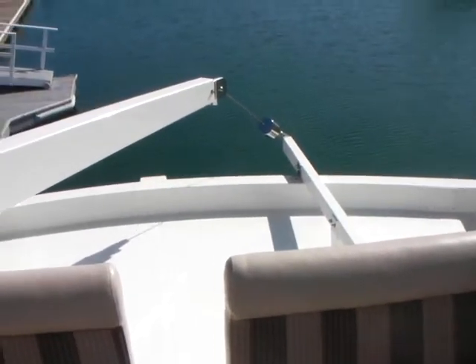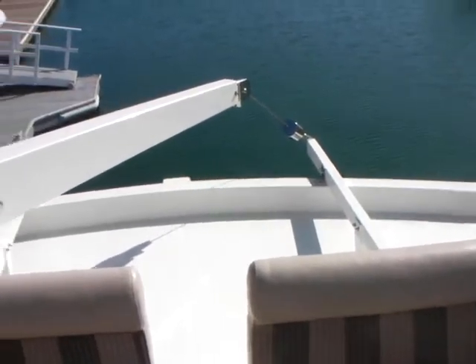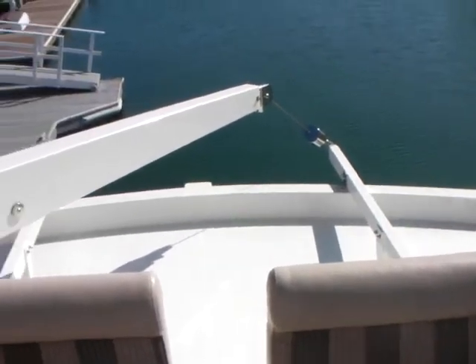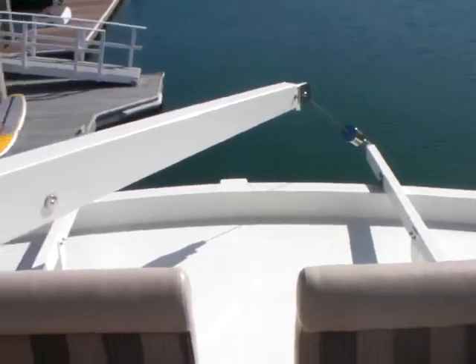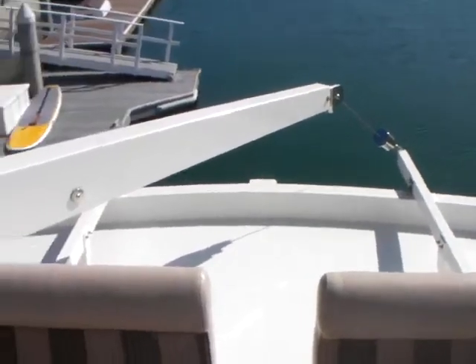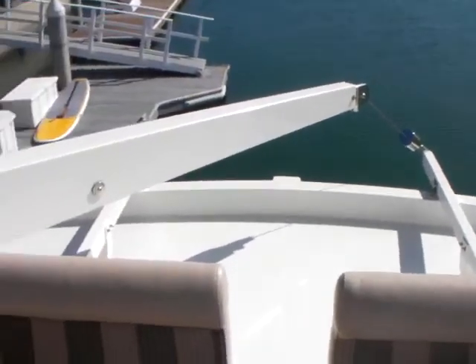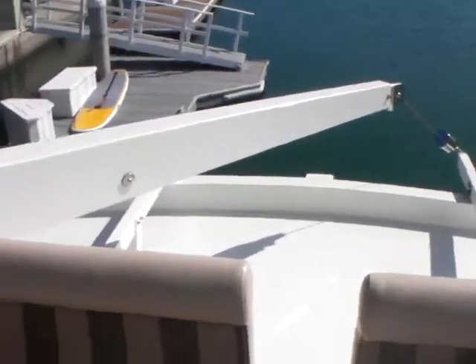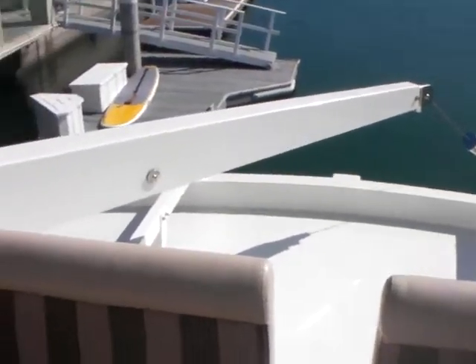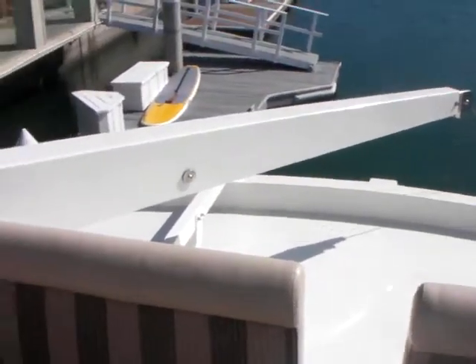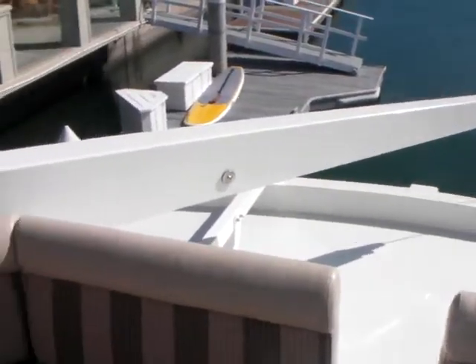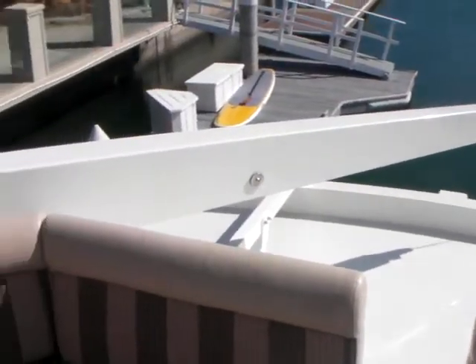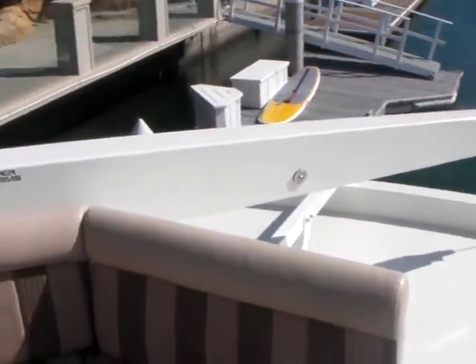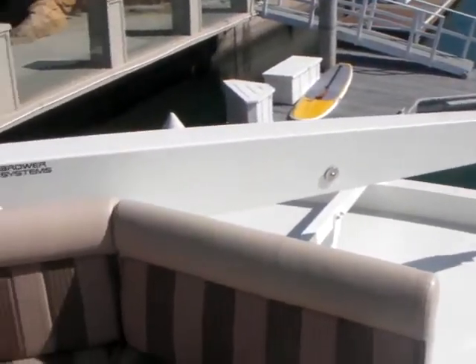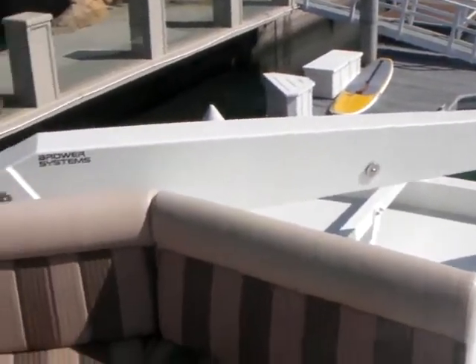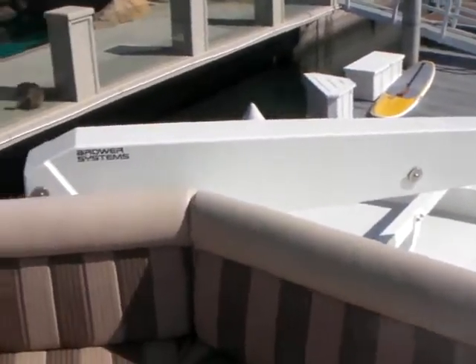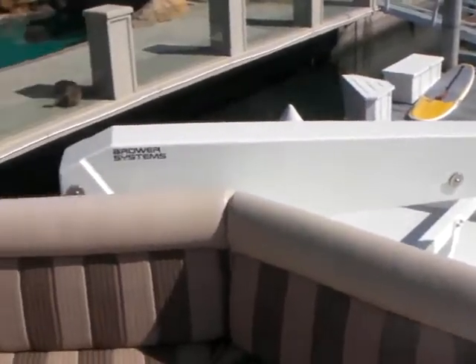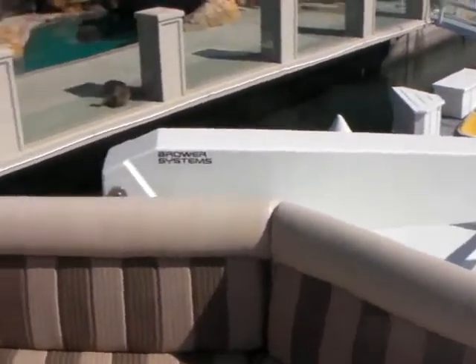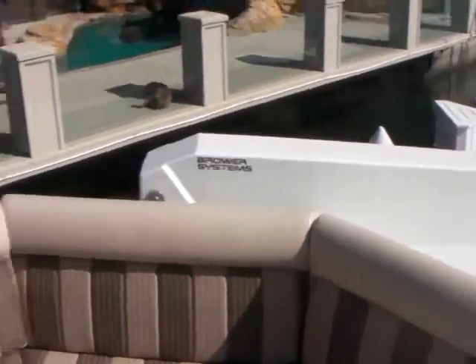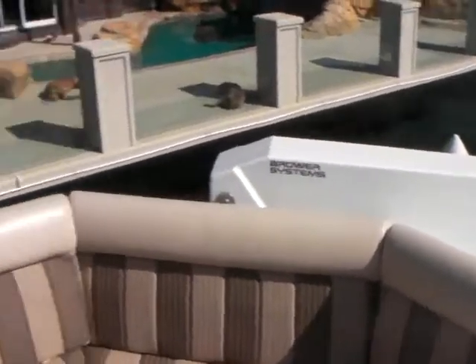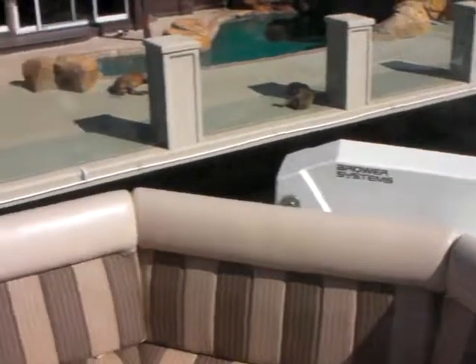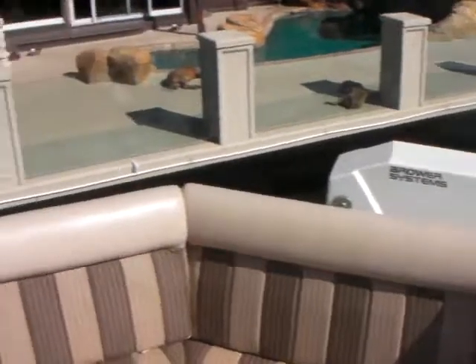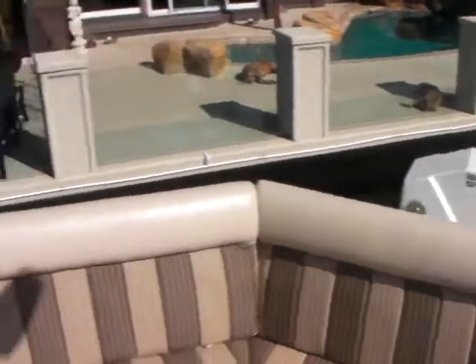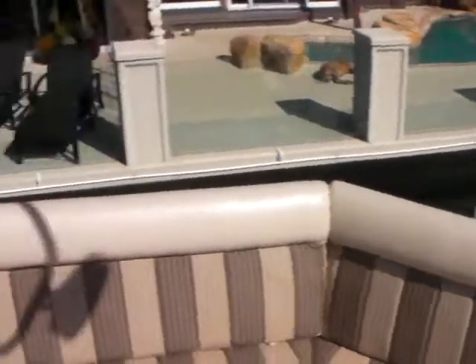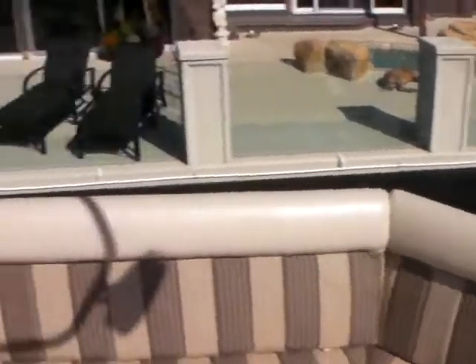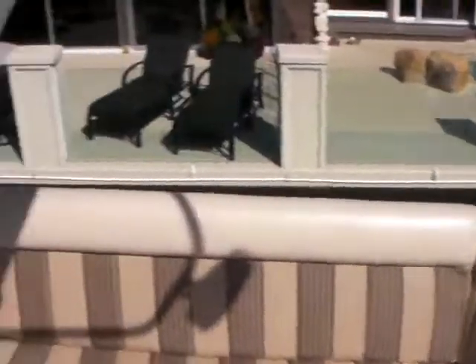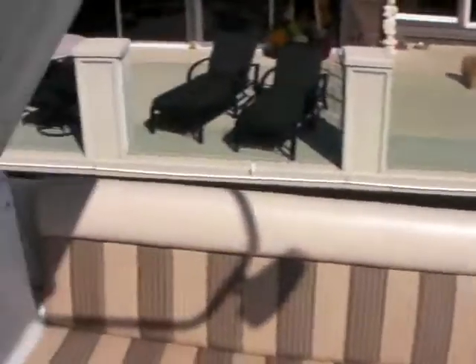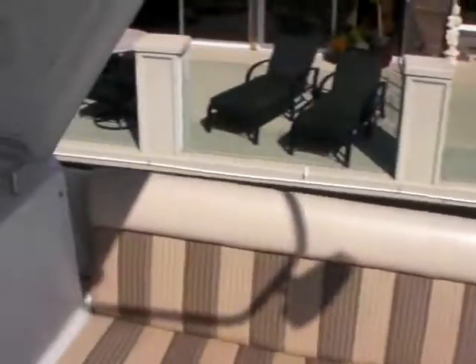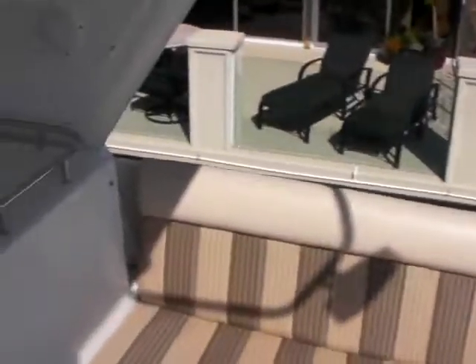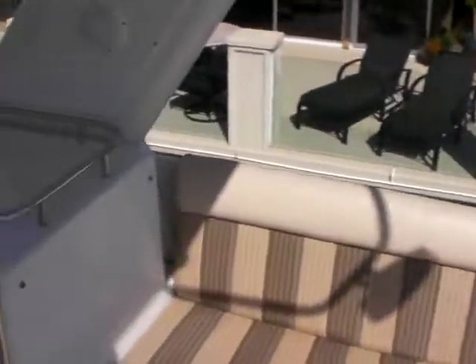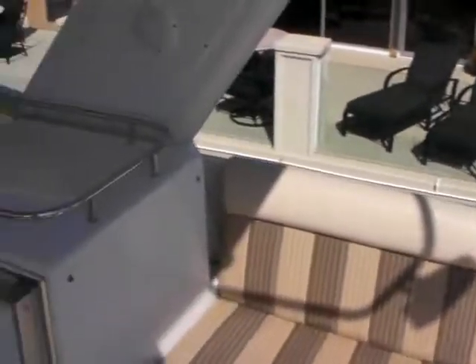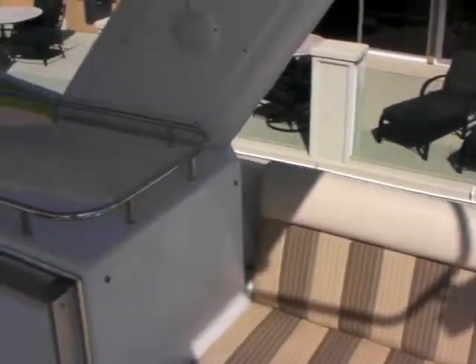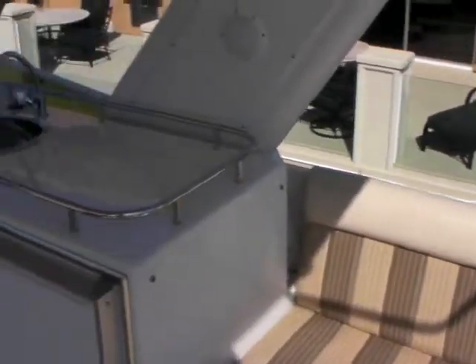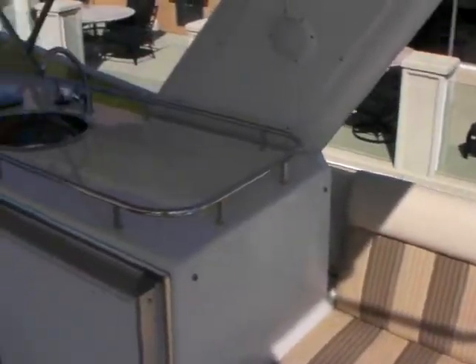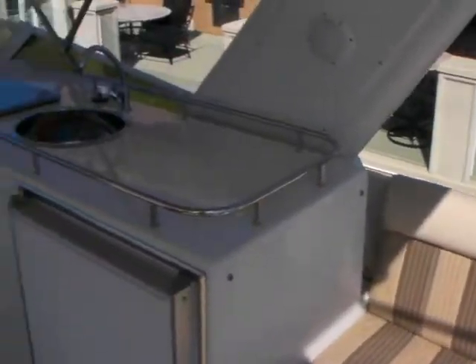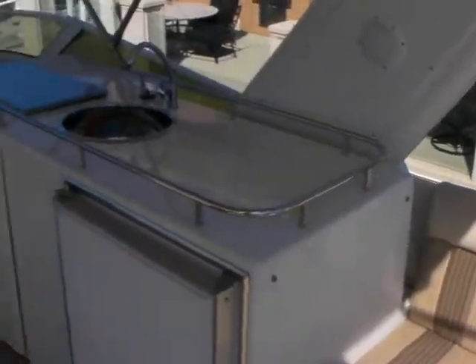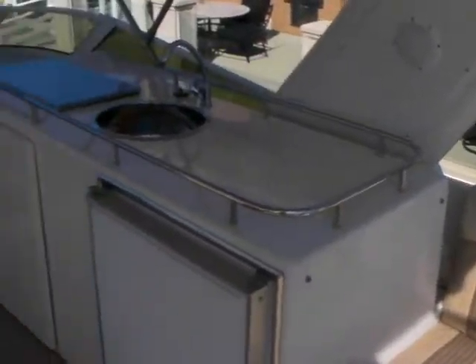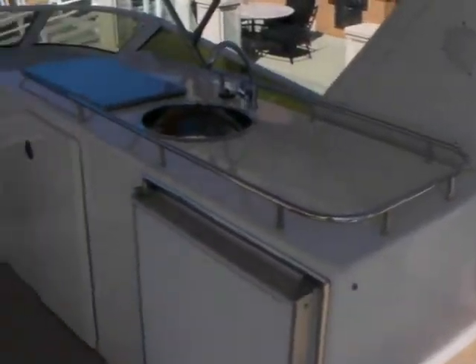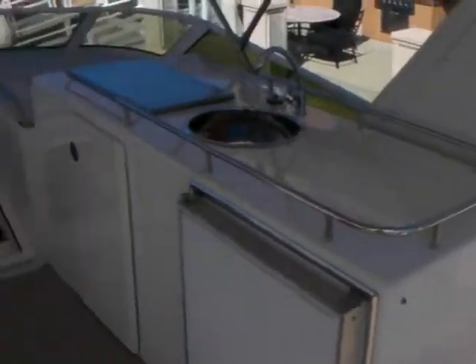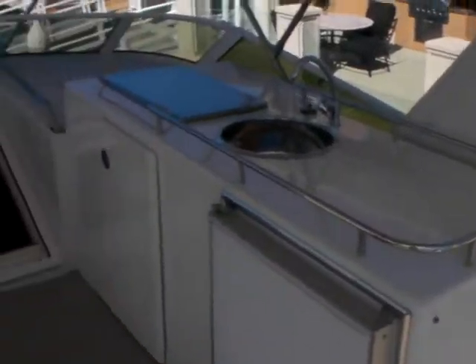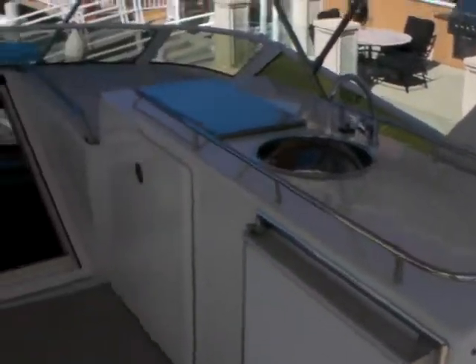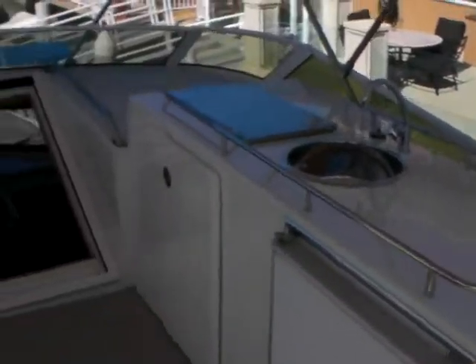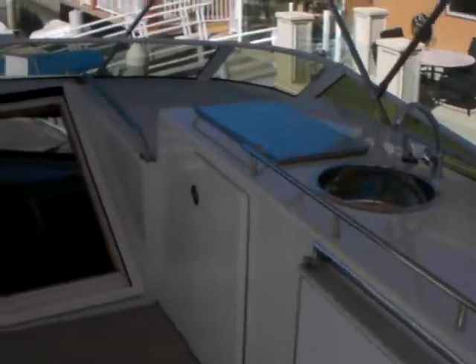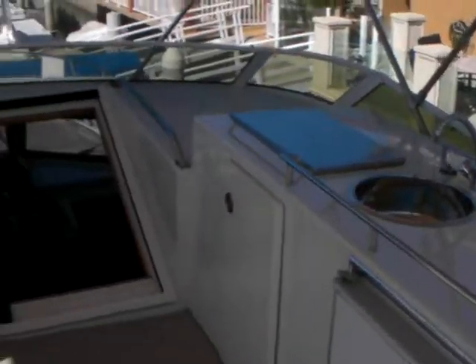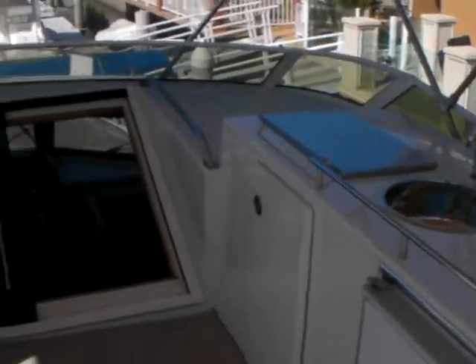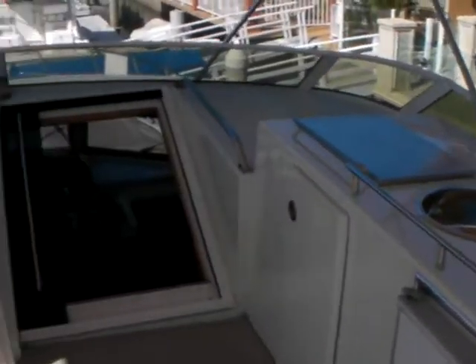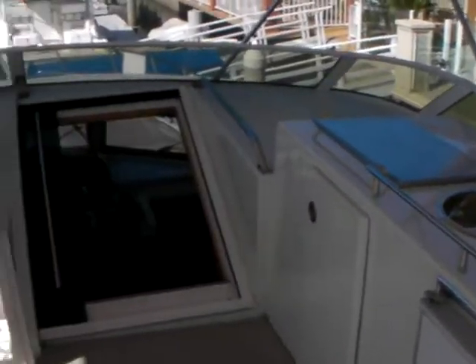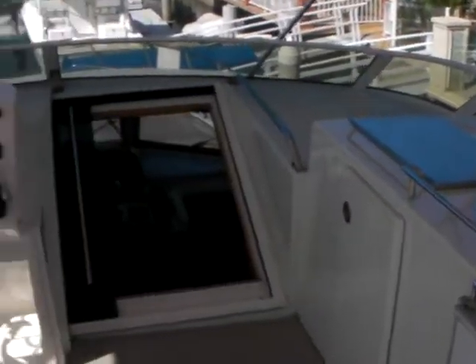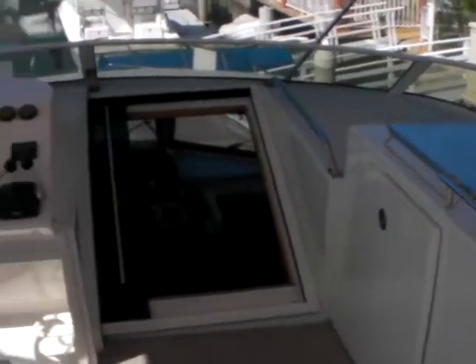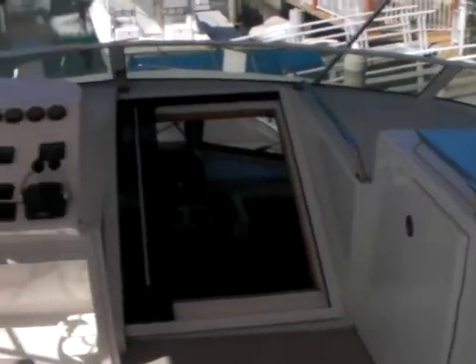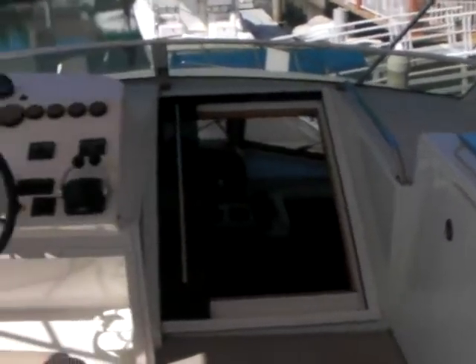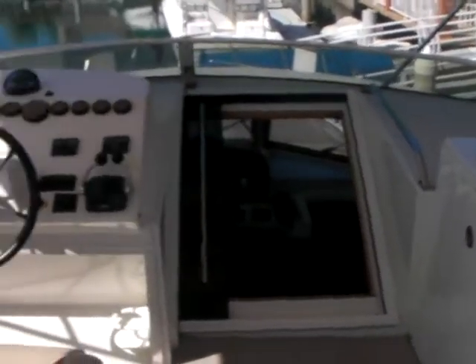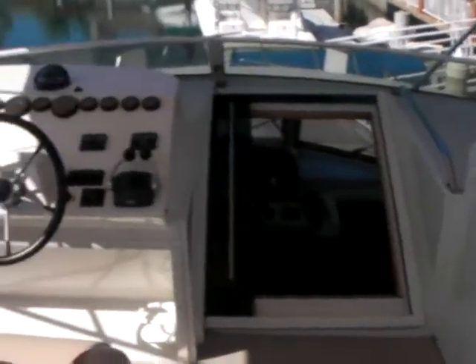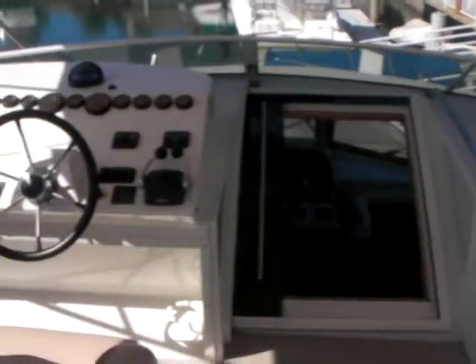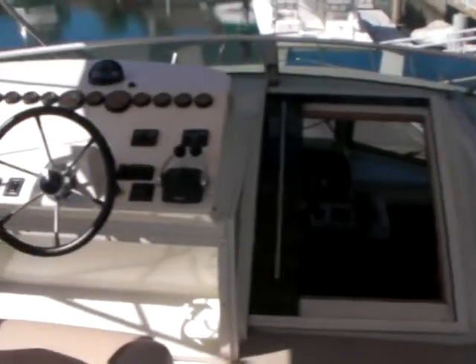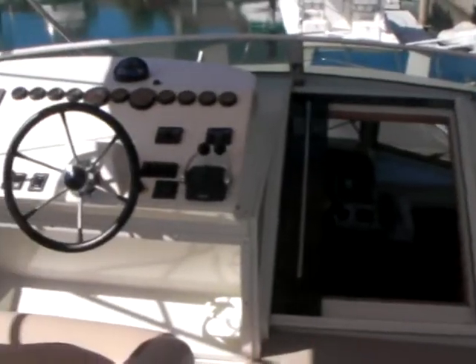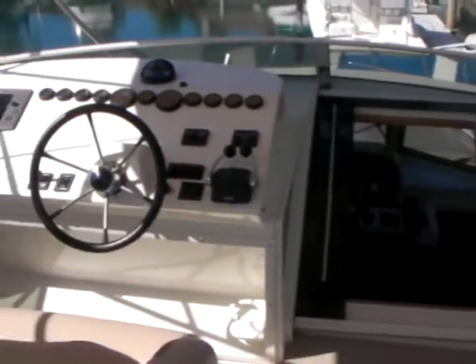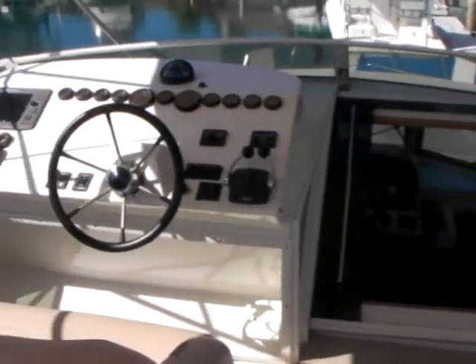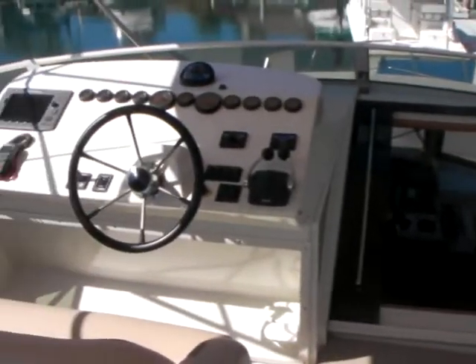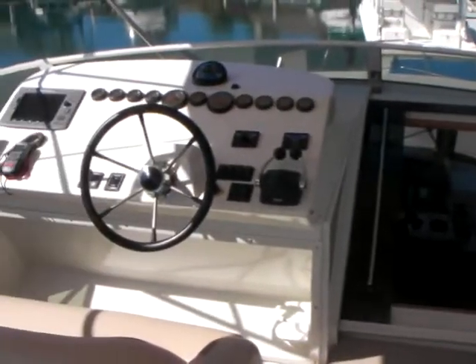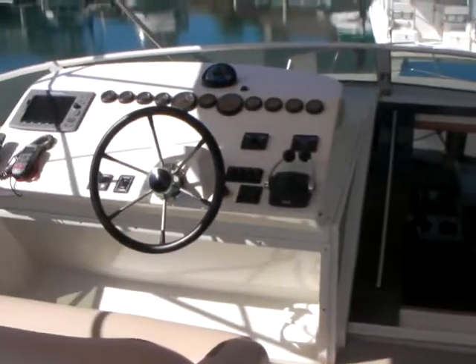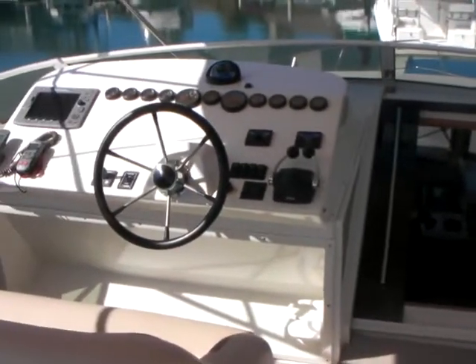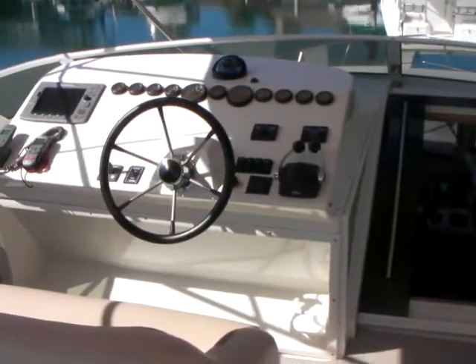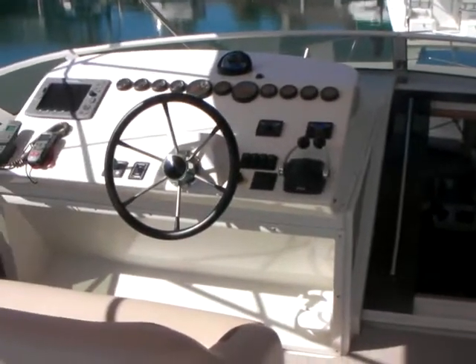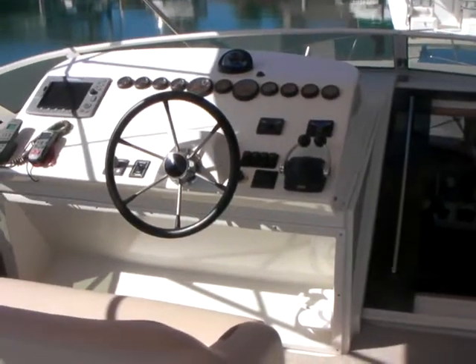This has been the video walkthrough of the 2008 Navigator 48 offered by Bayport Yachts.